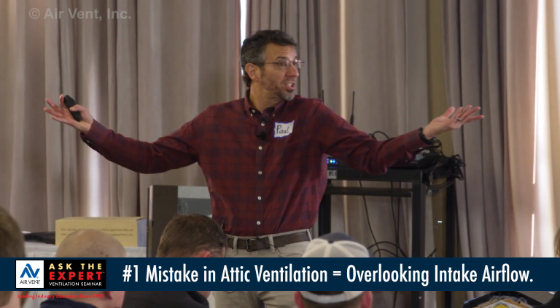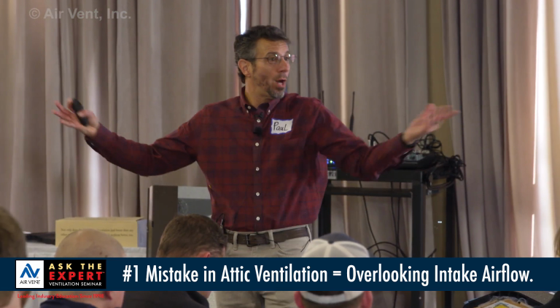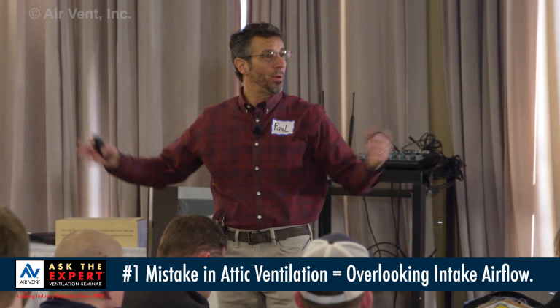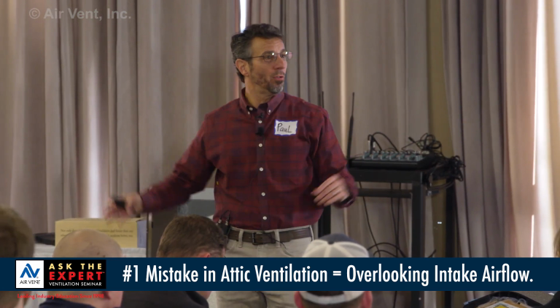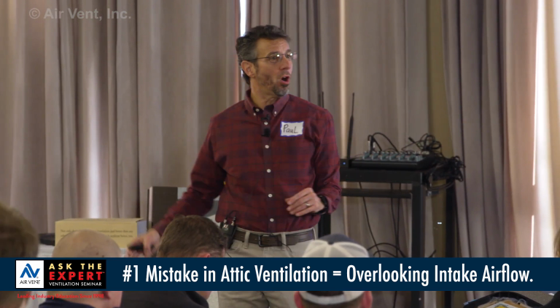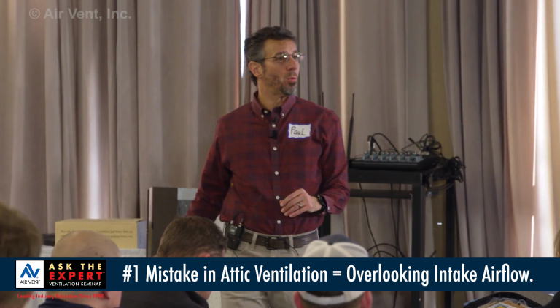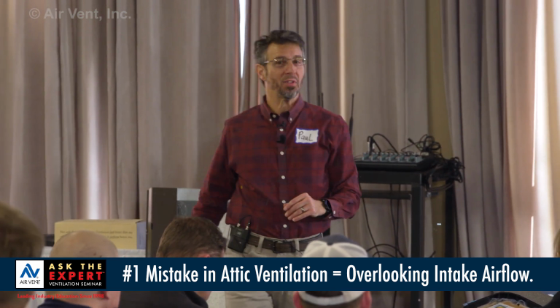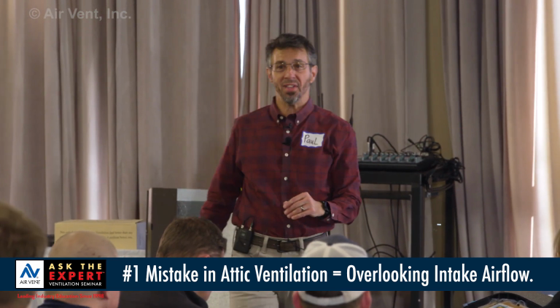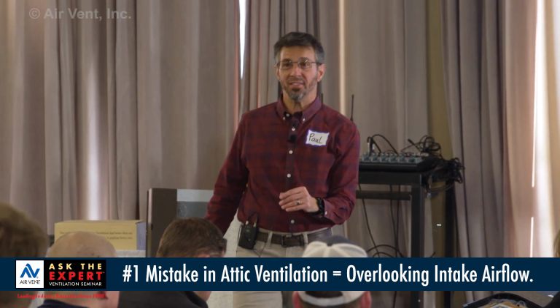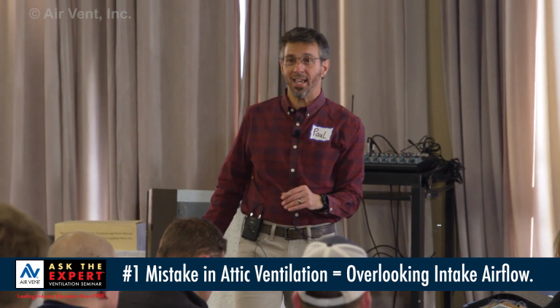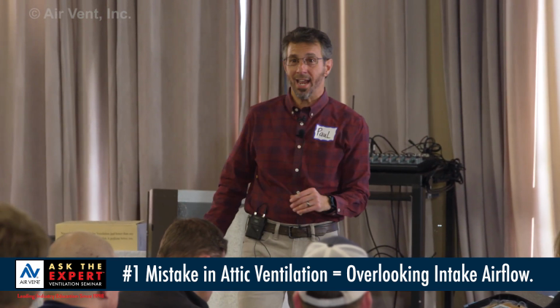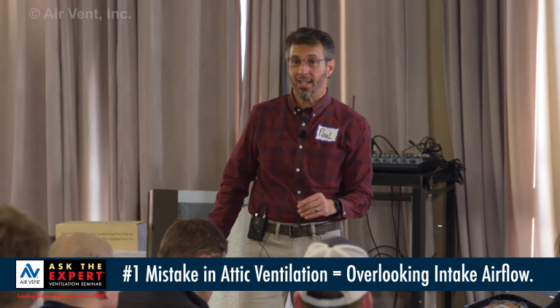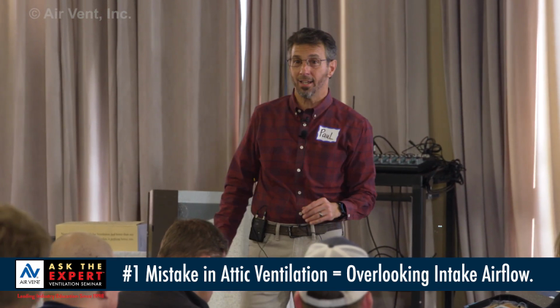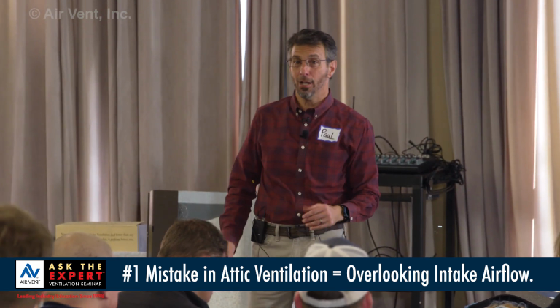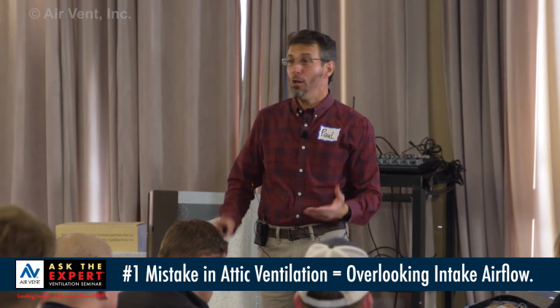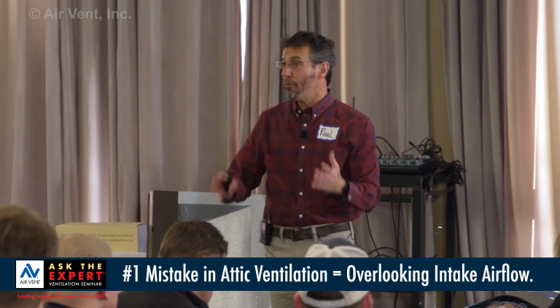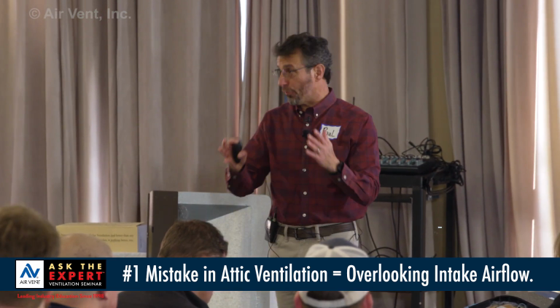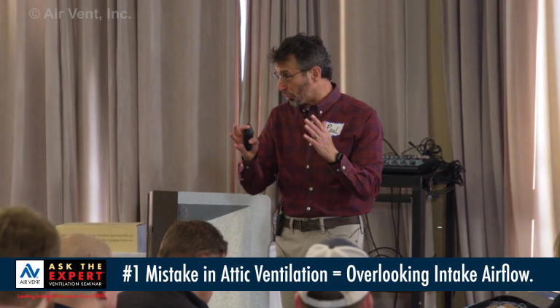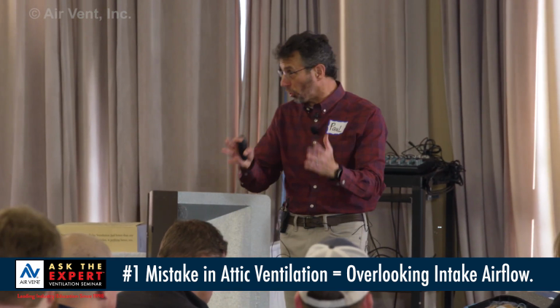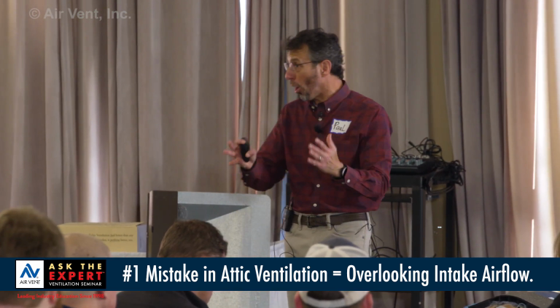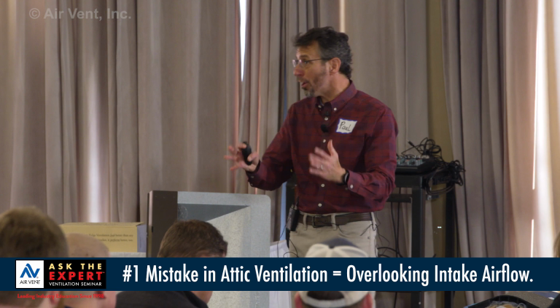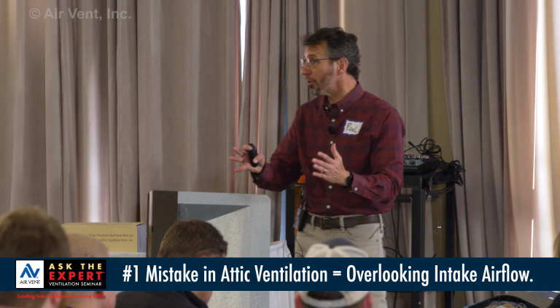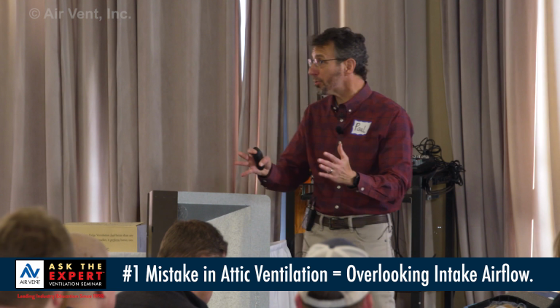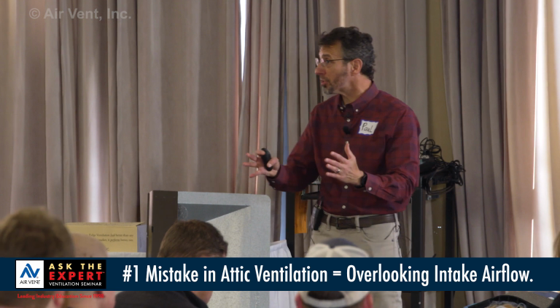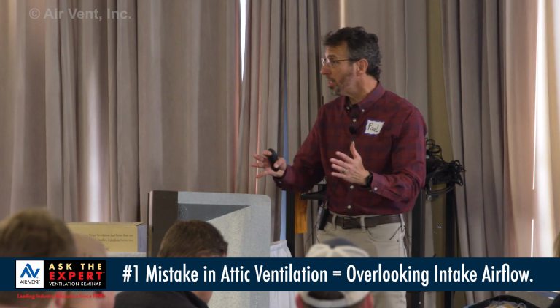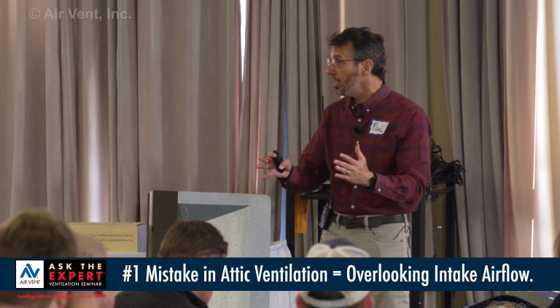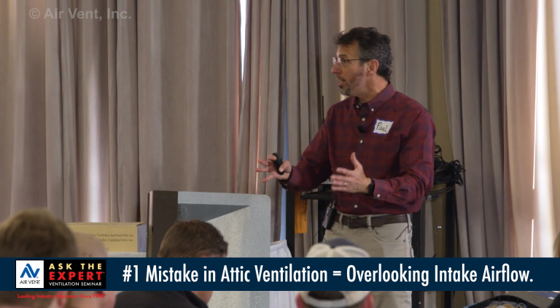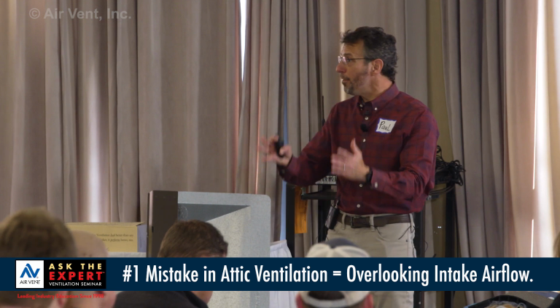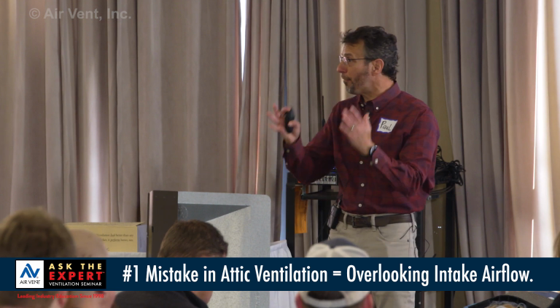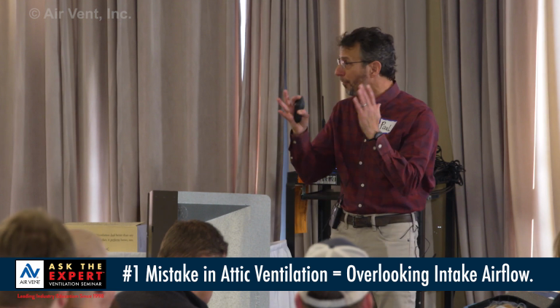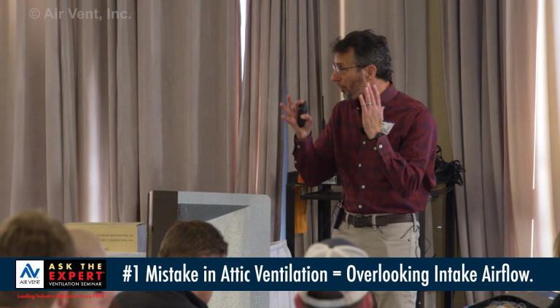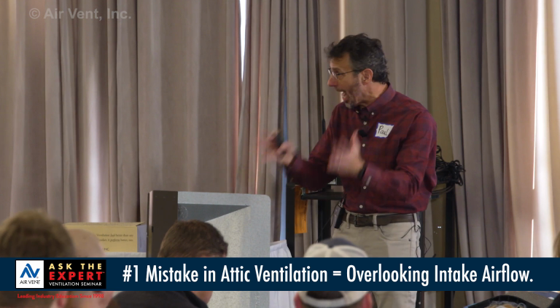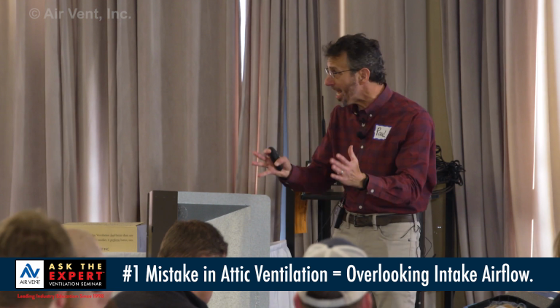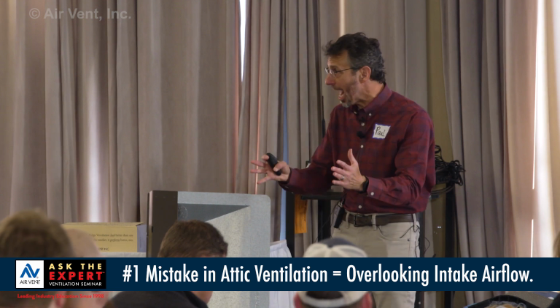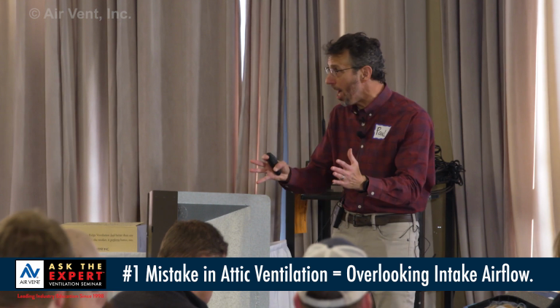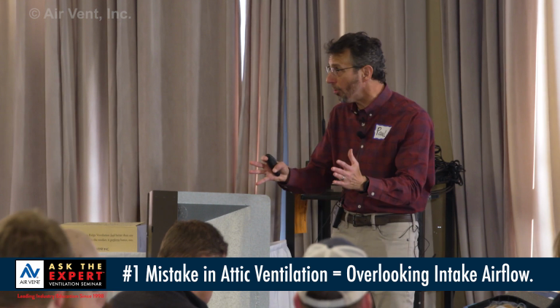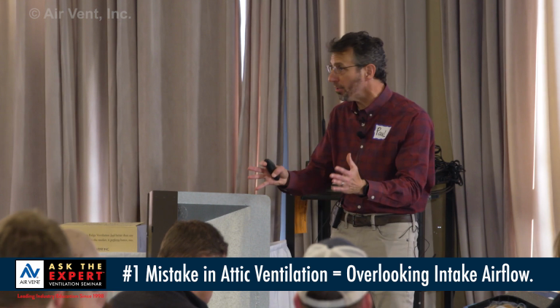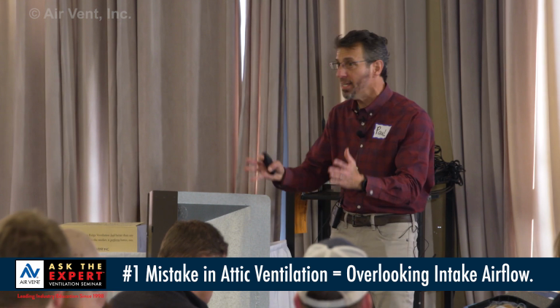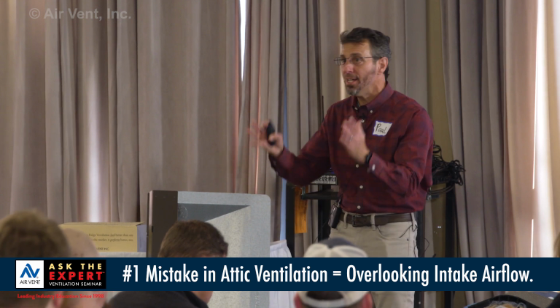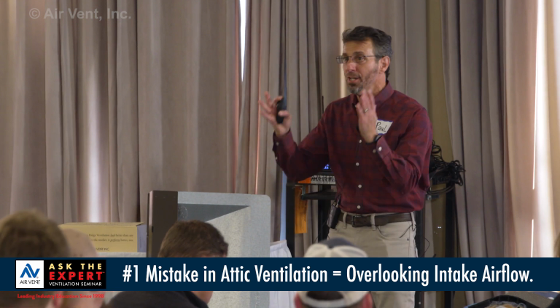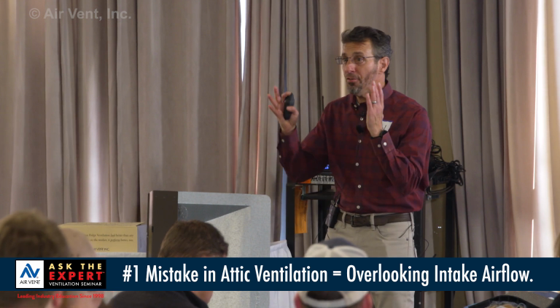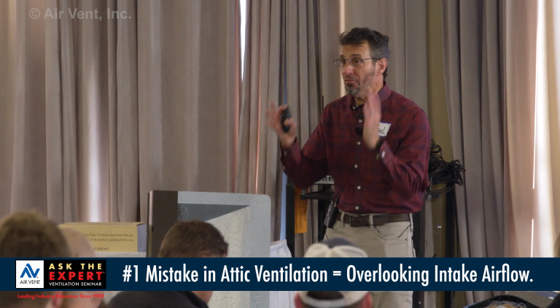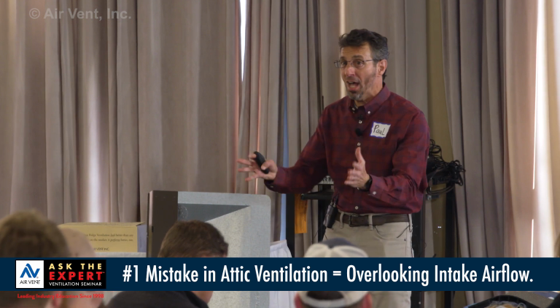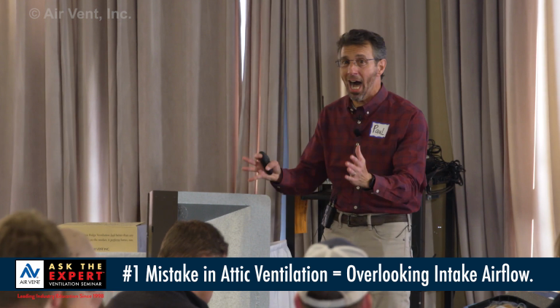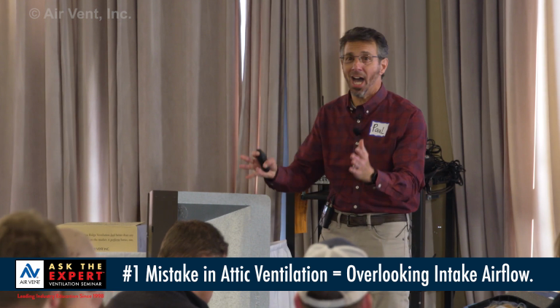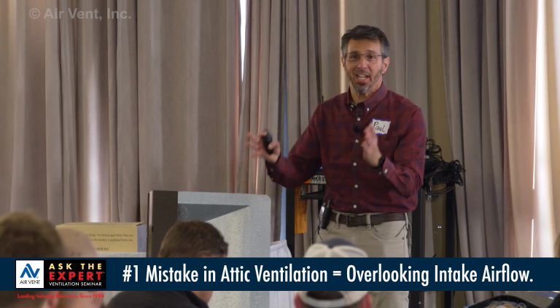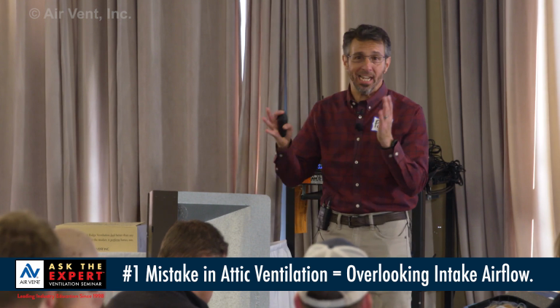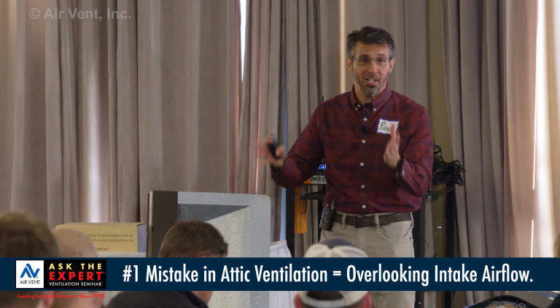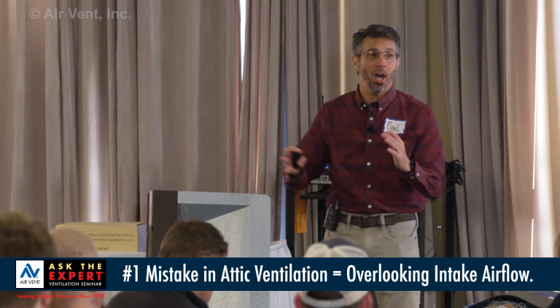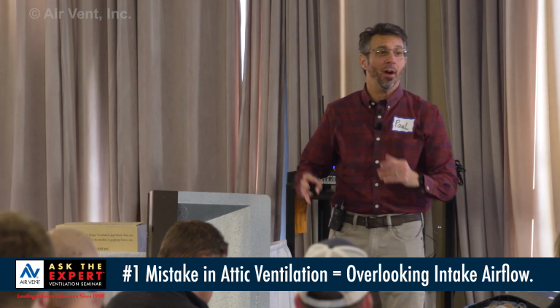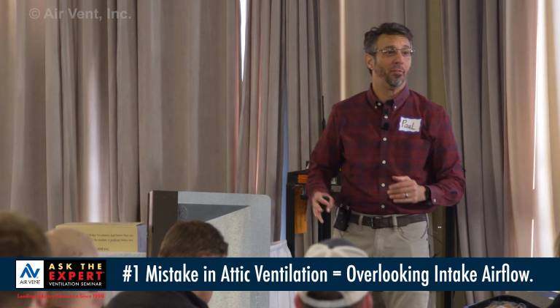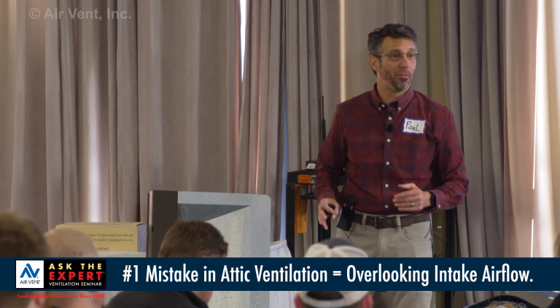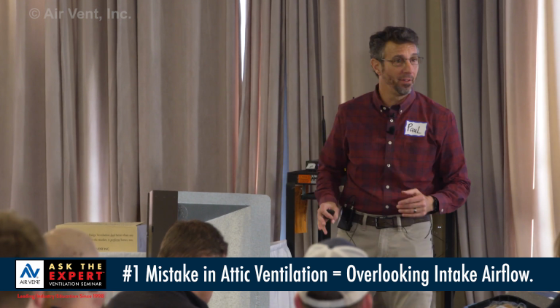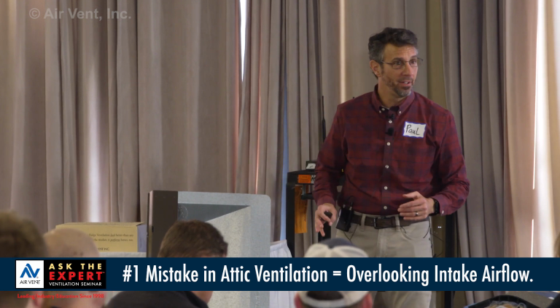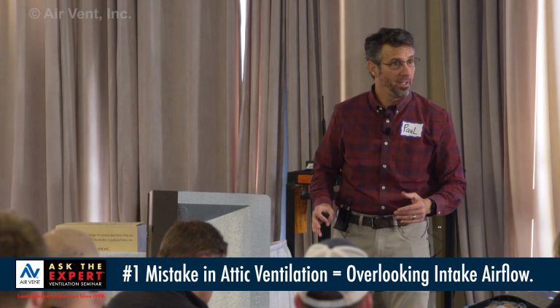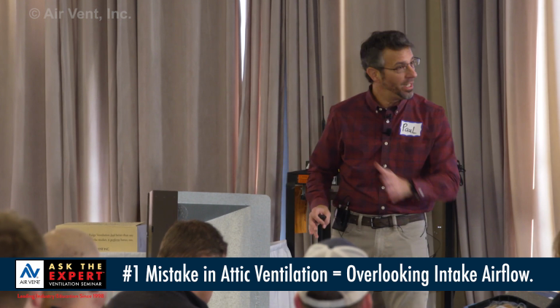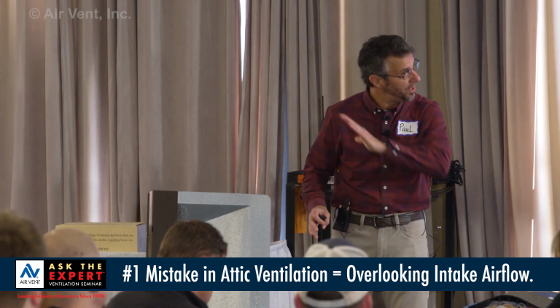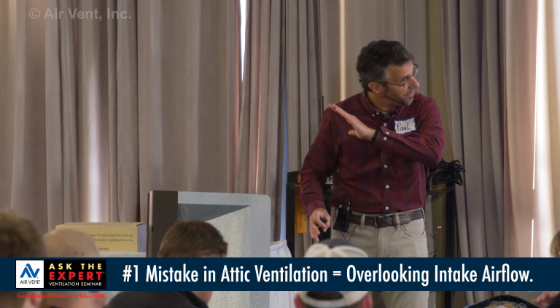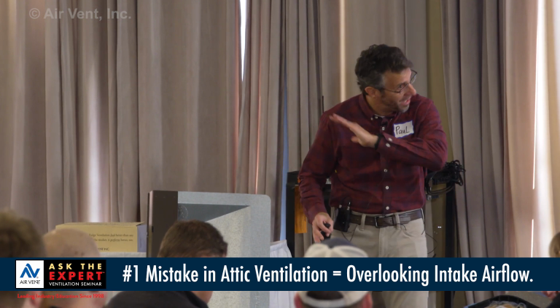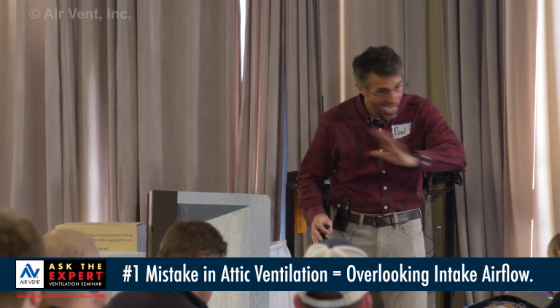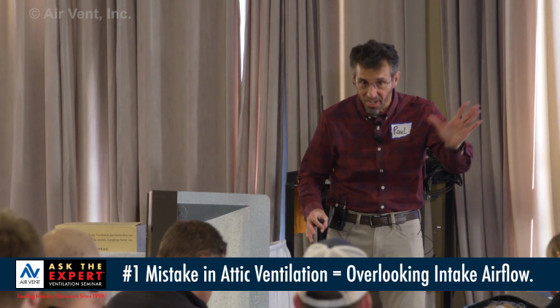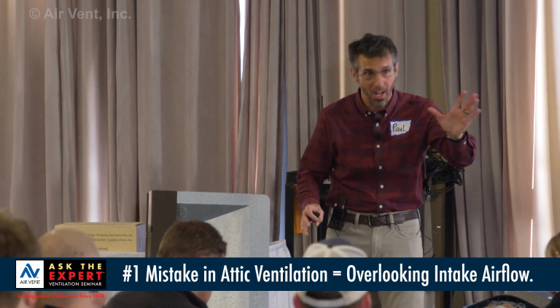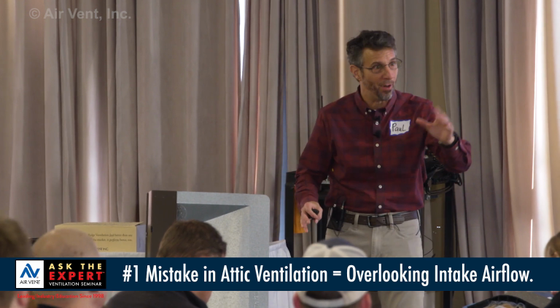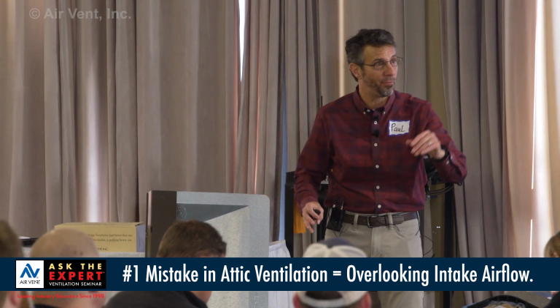What's going wrong with intake? For starters, flat out — not enough. Not enough intake.